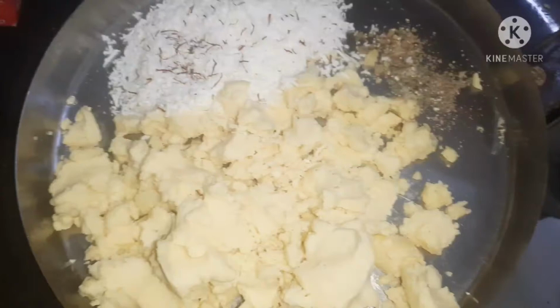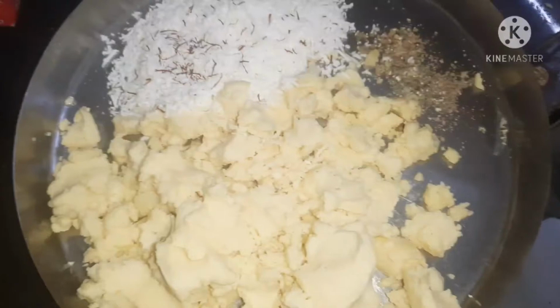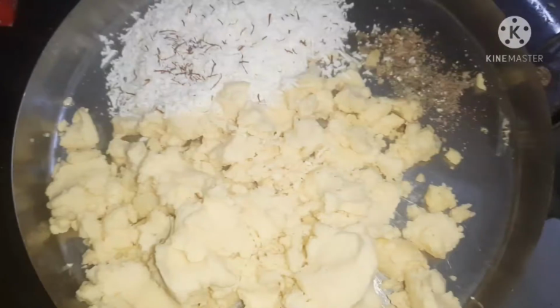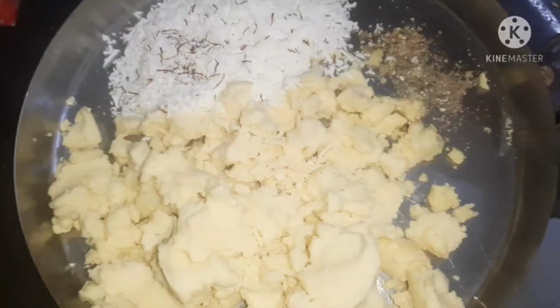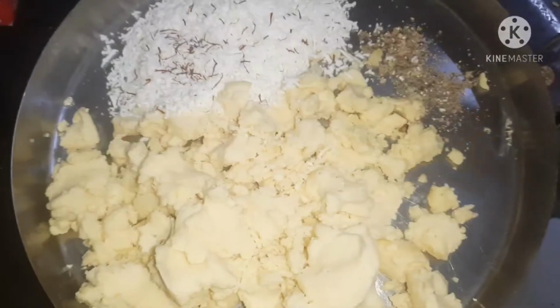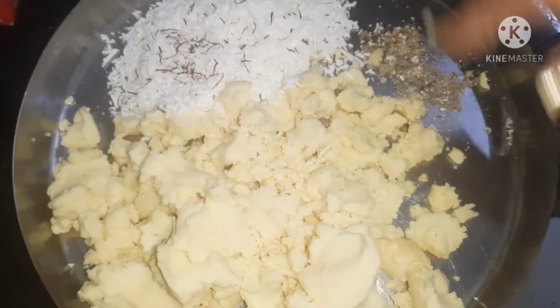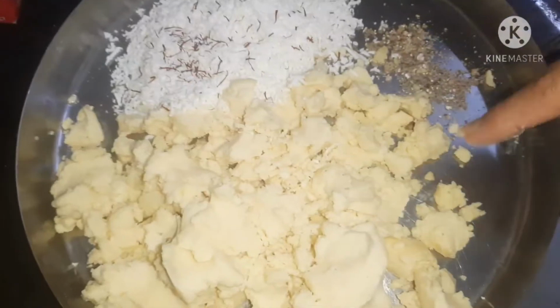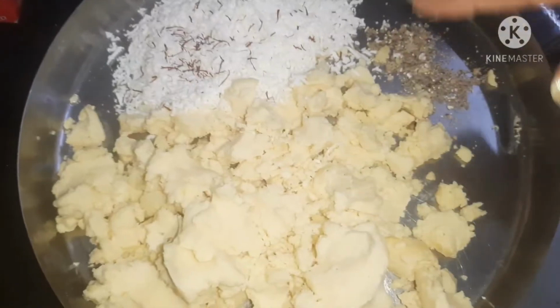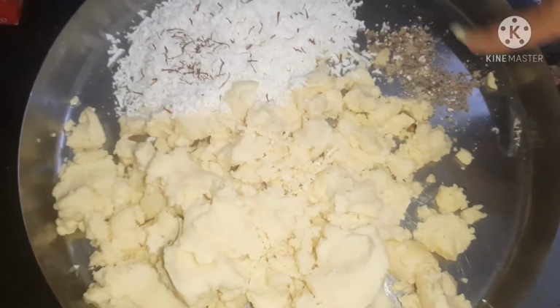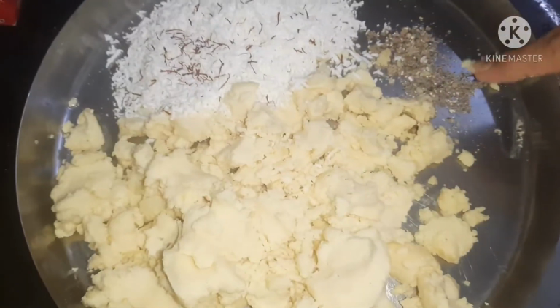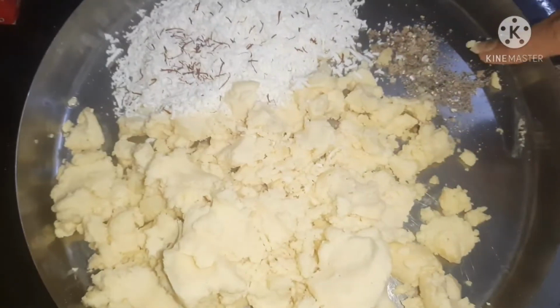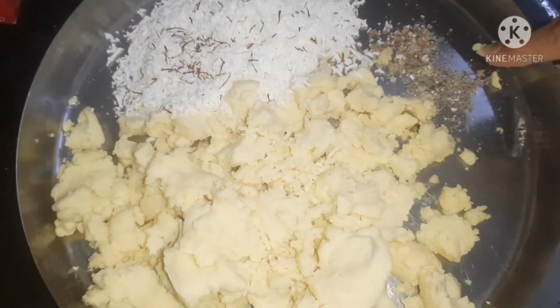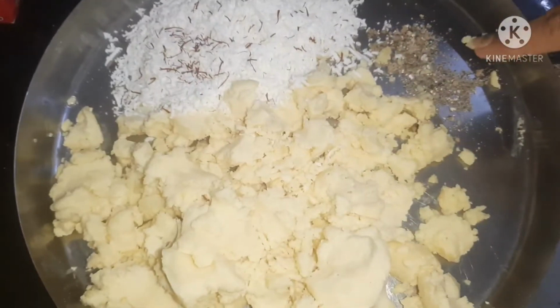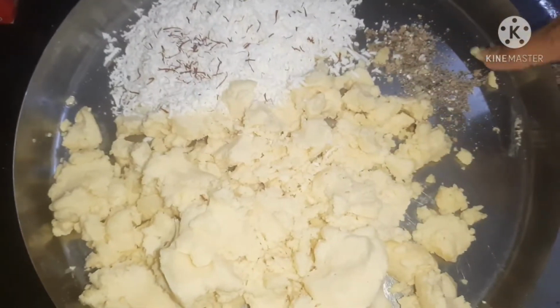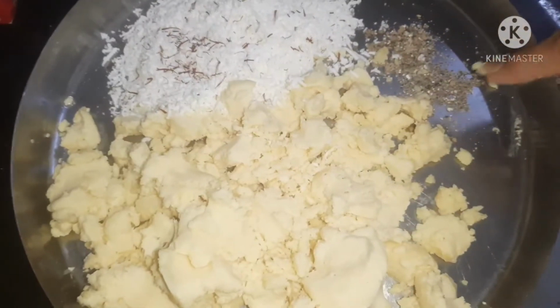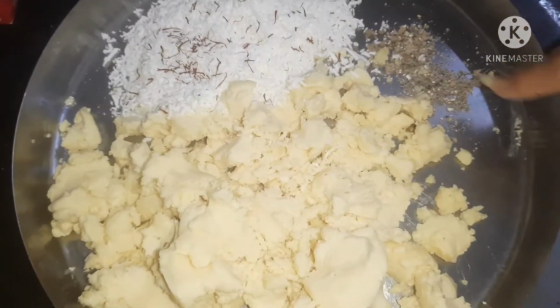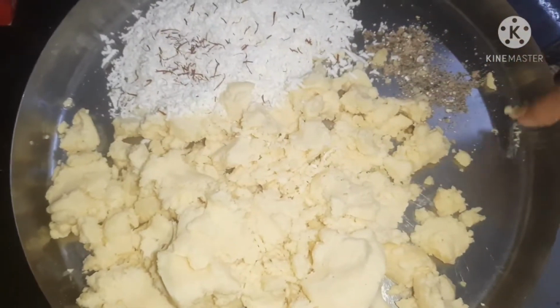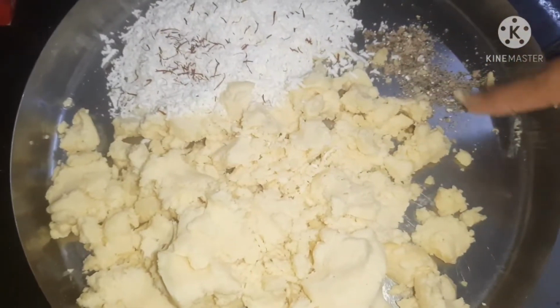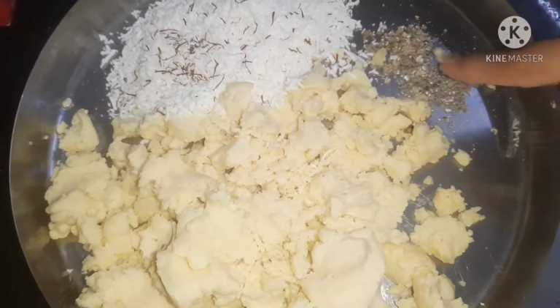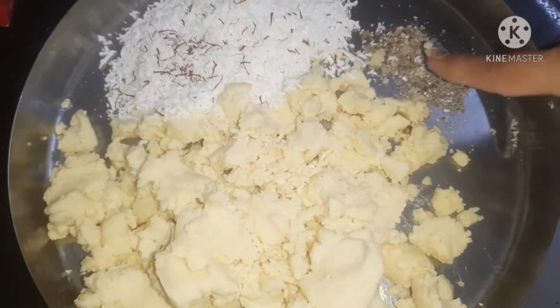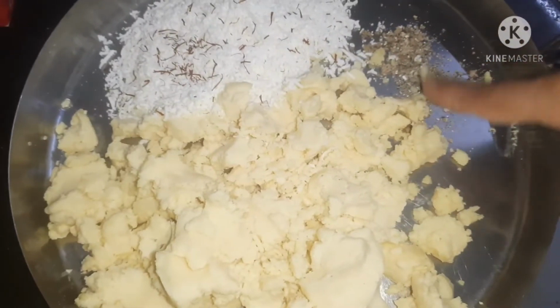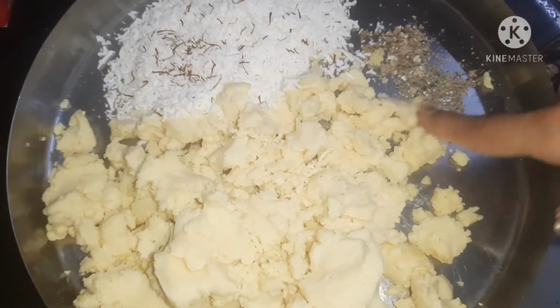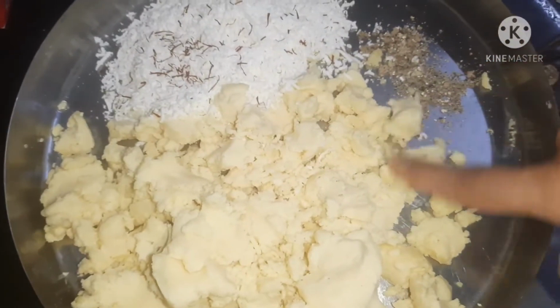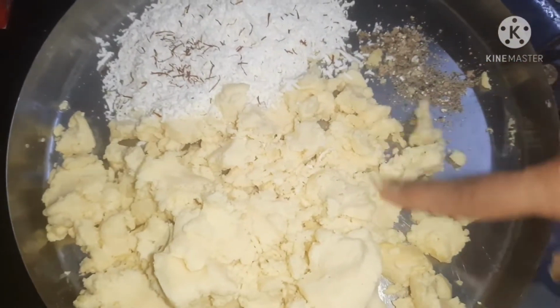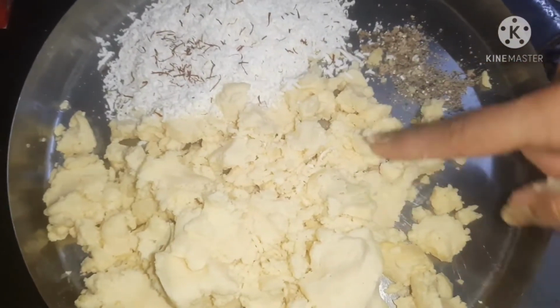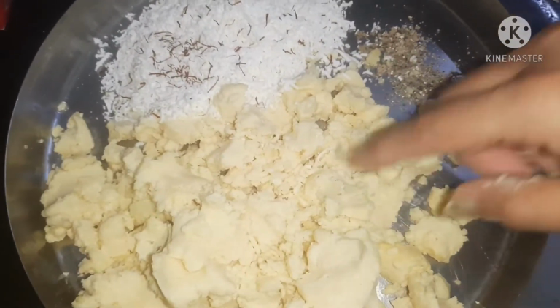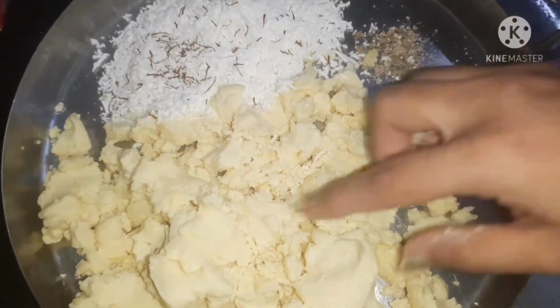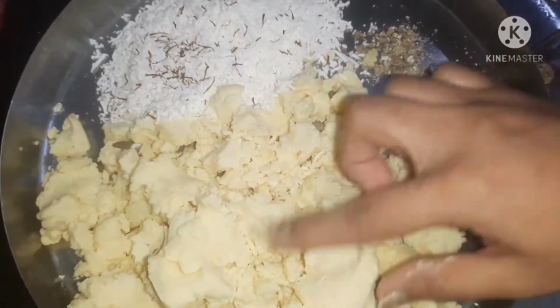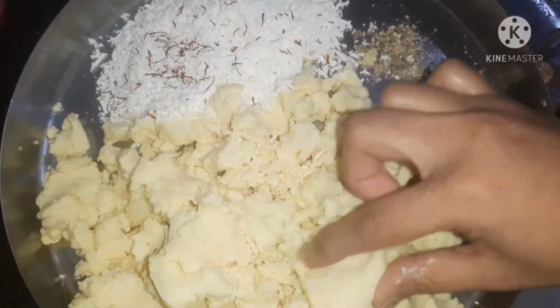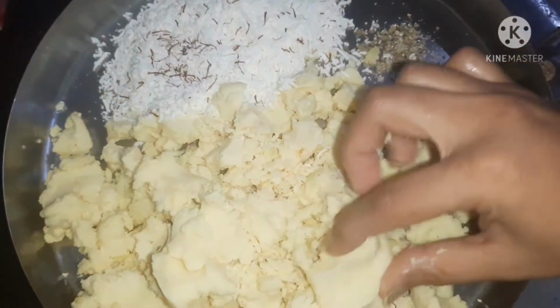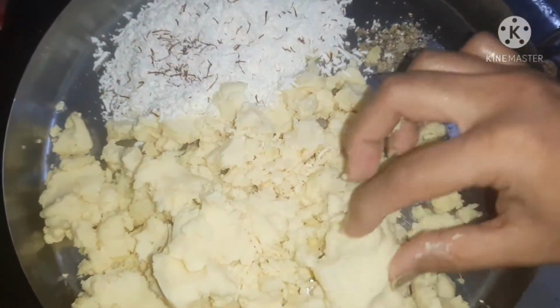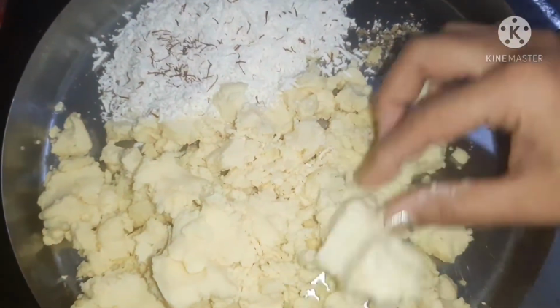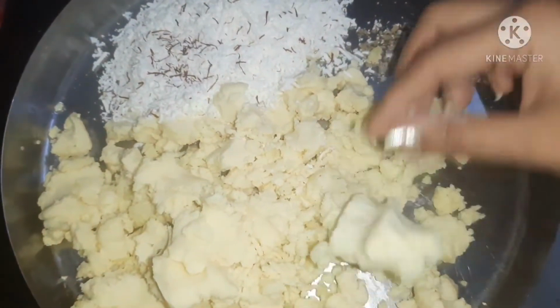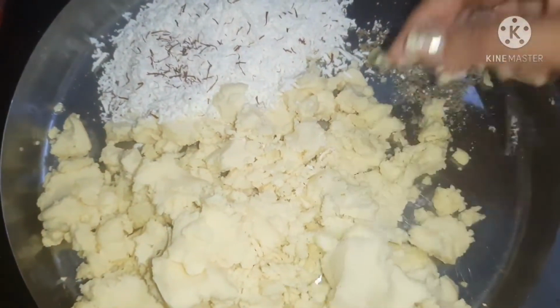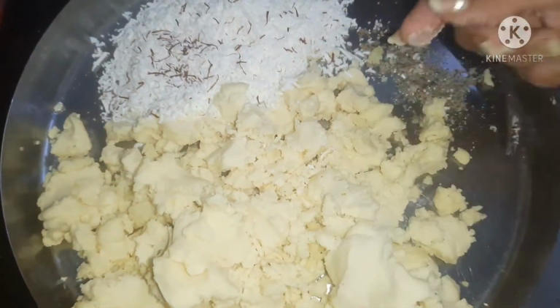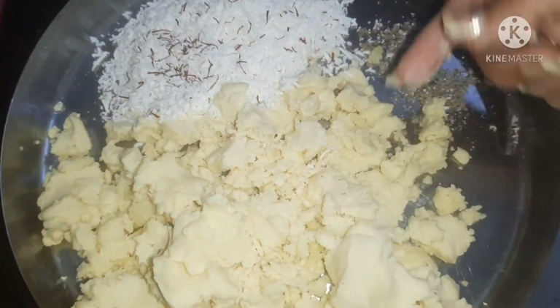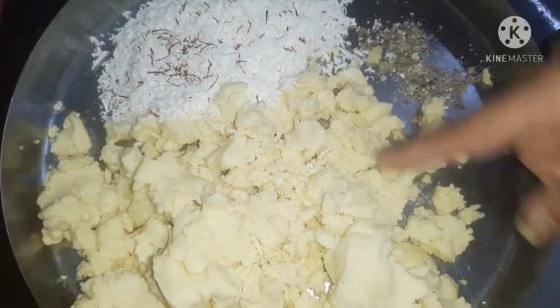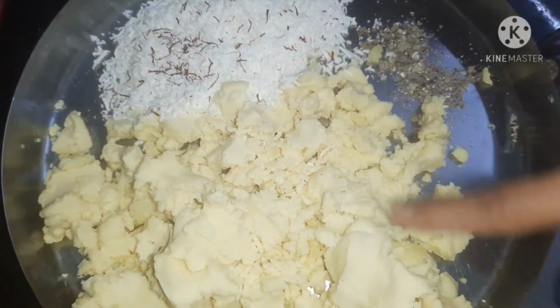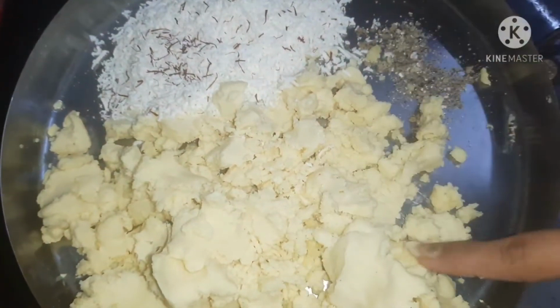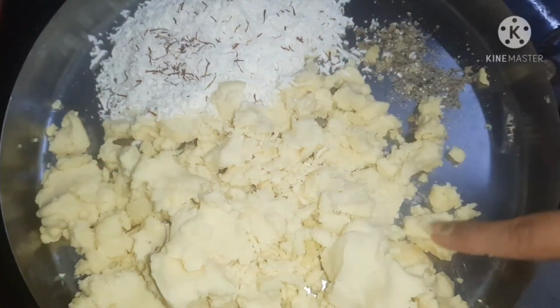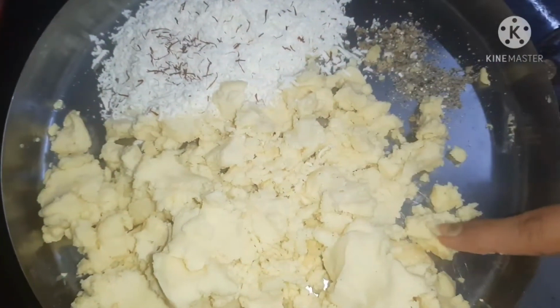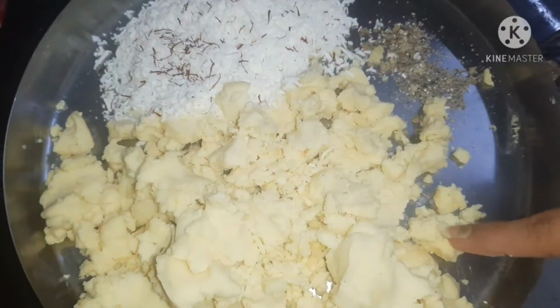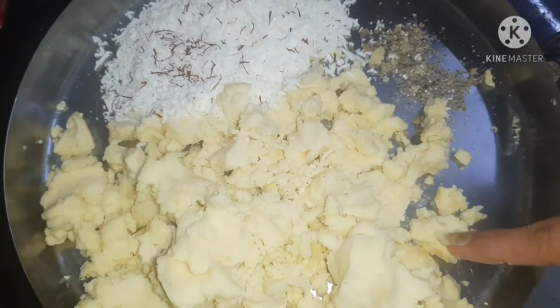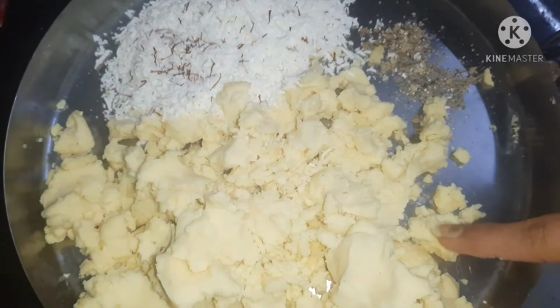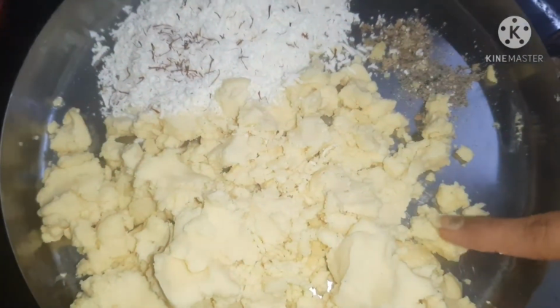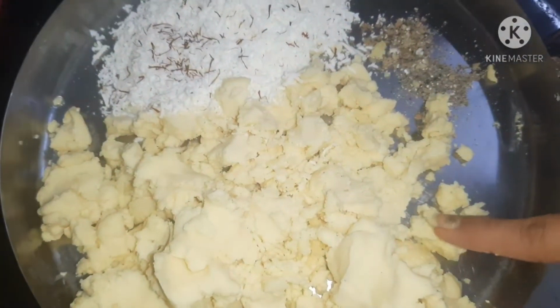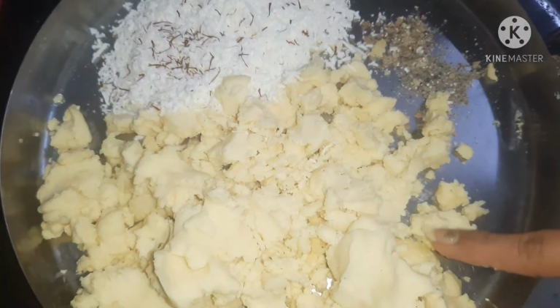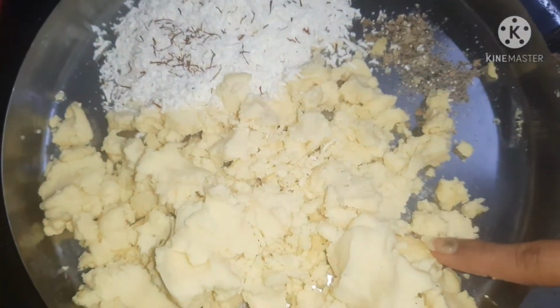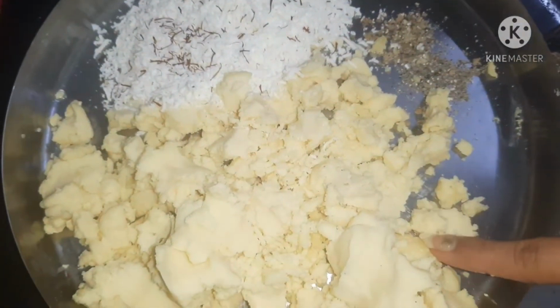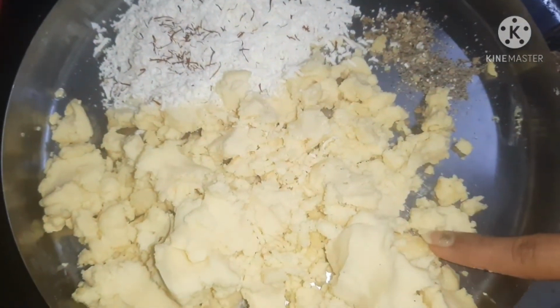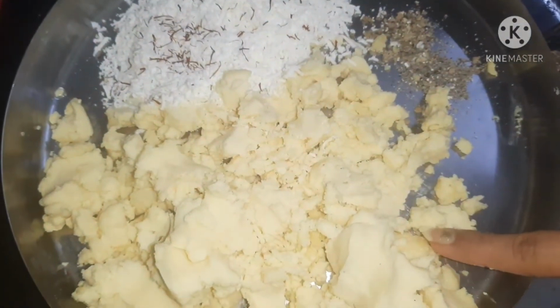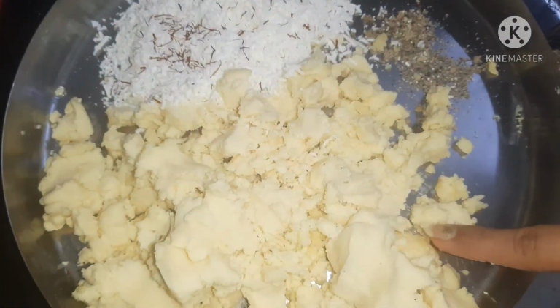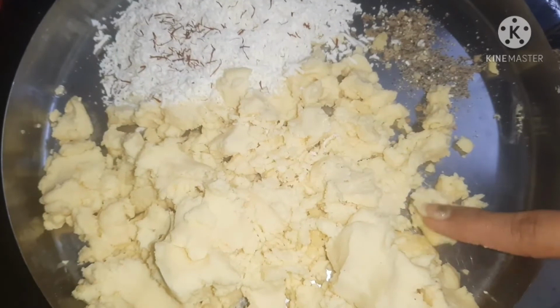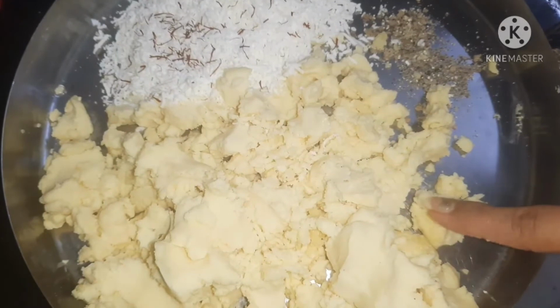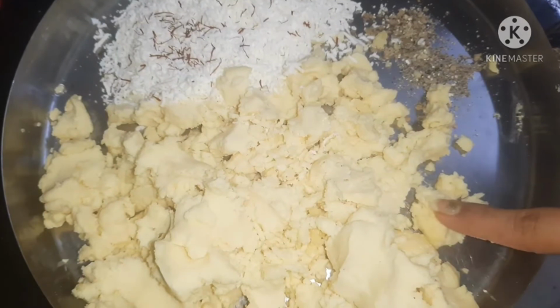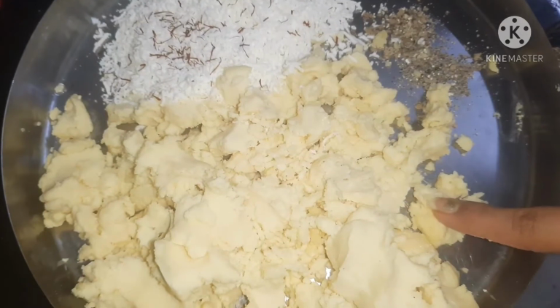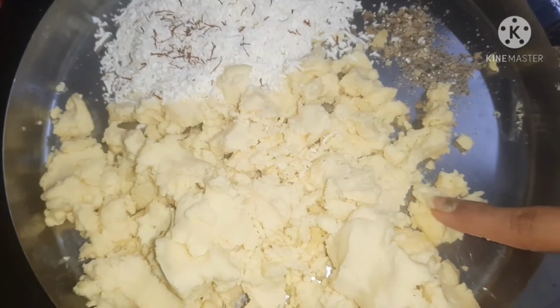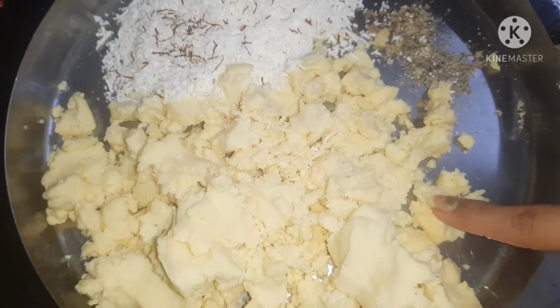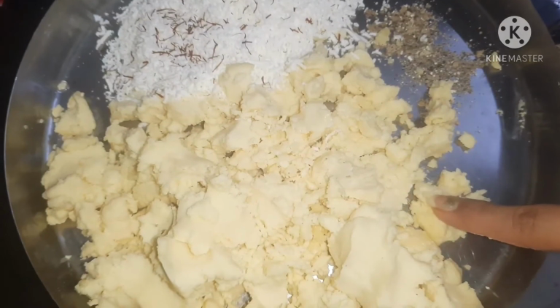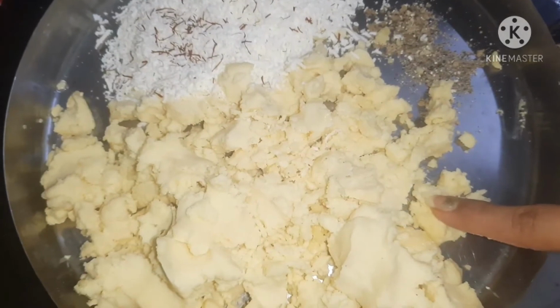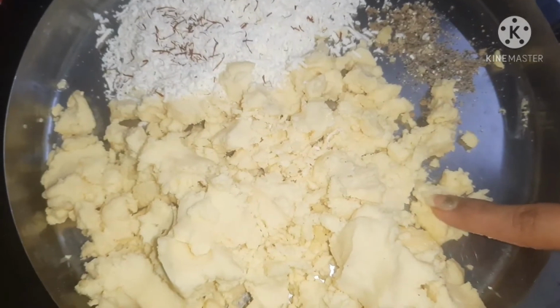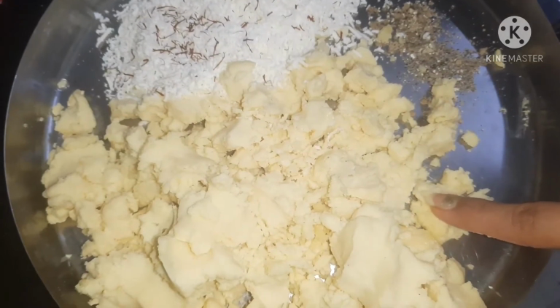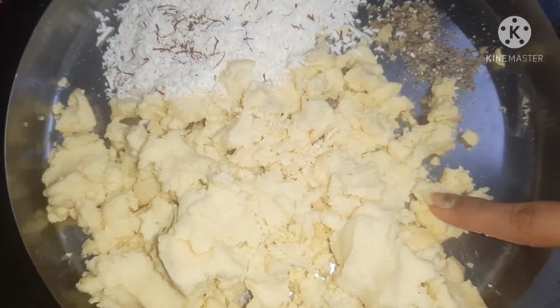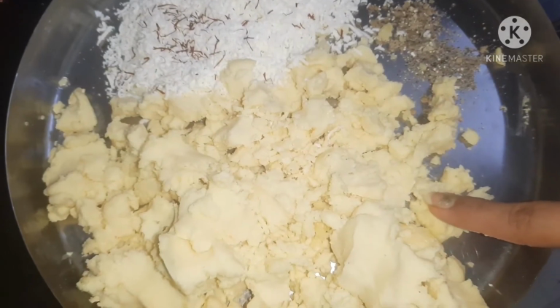Hi guys, welcome back to my channel. Today we are making Gulaab Jamun with Milk Powder.